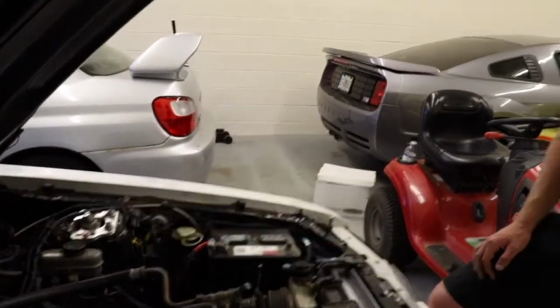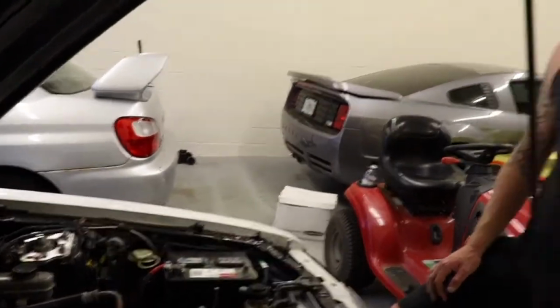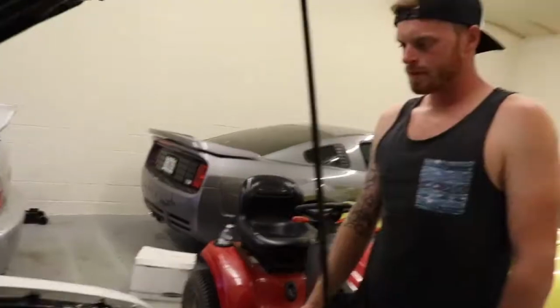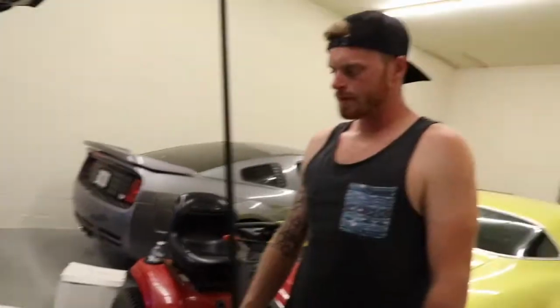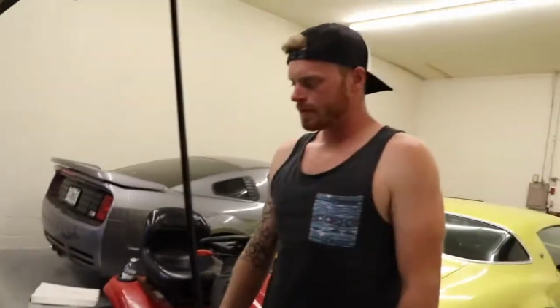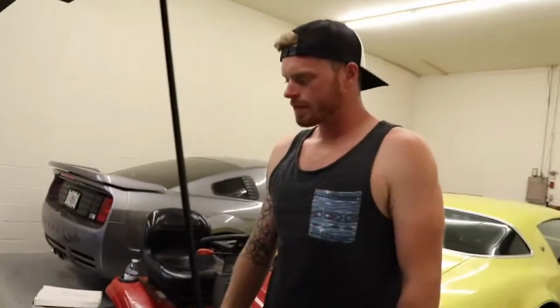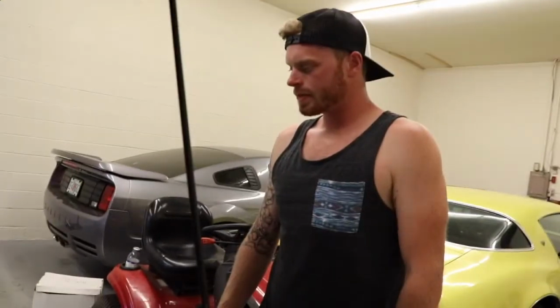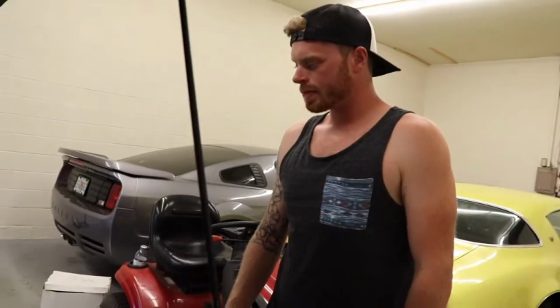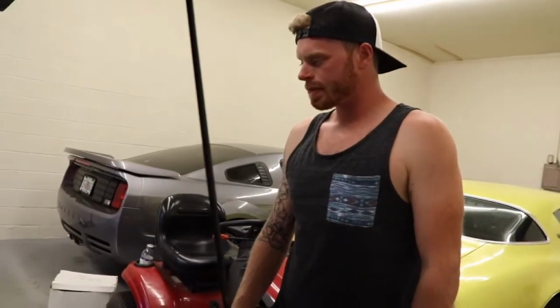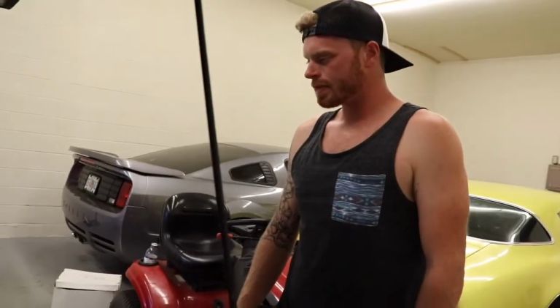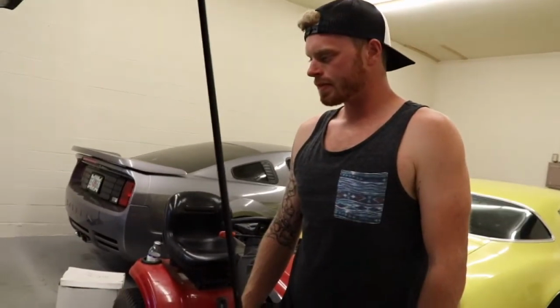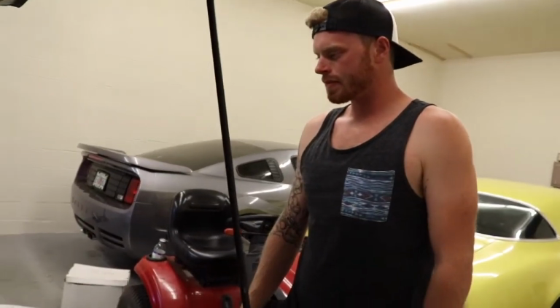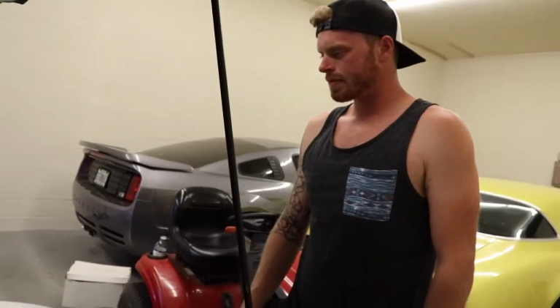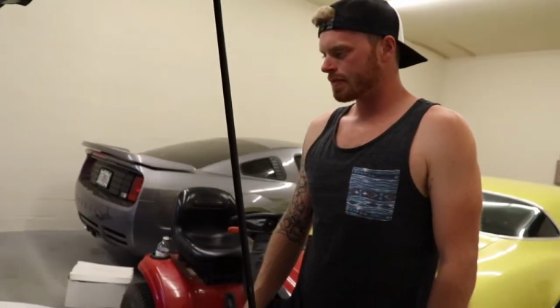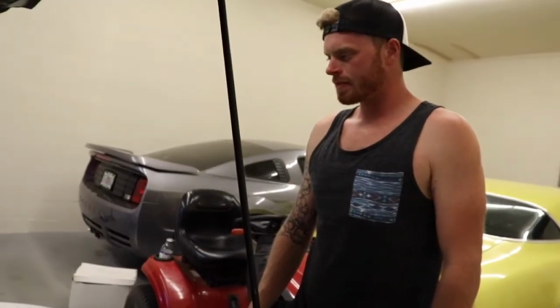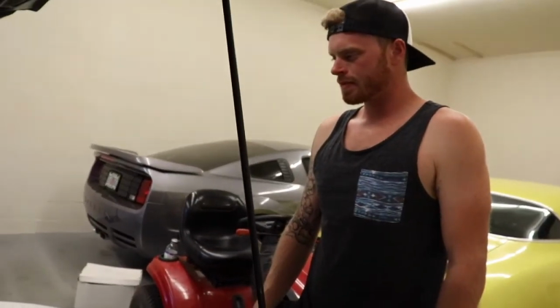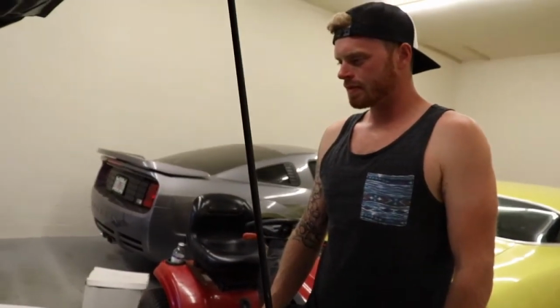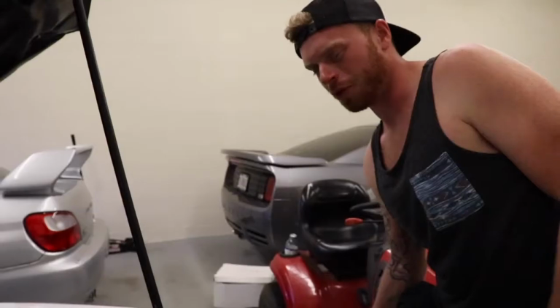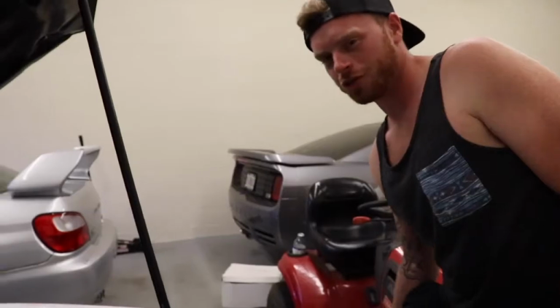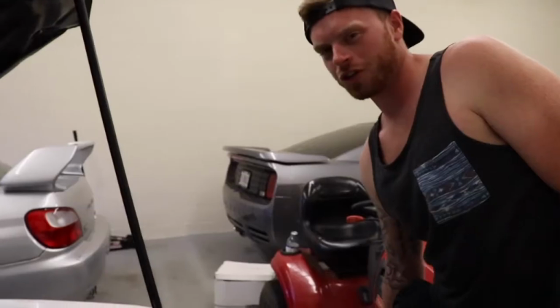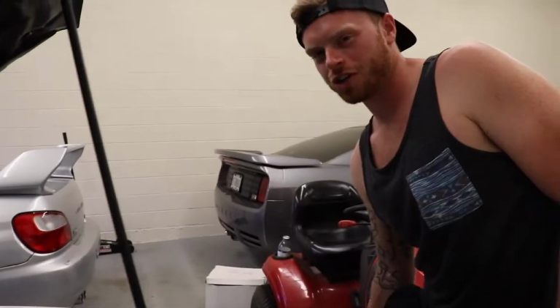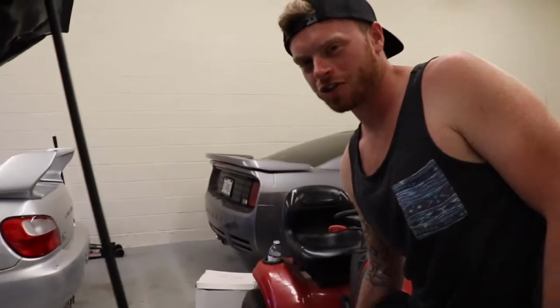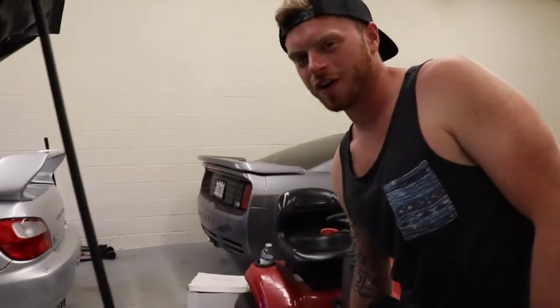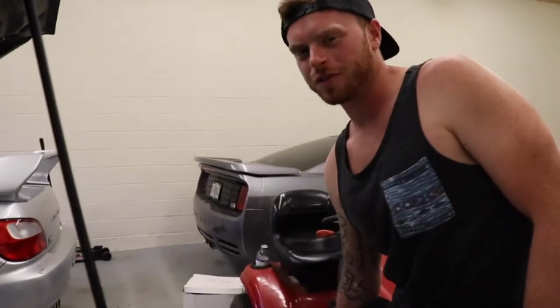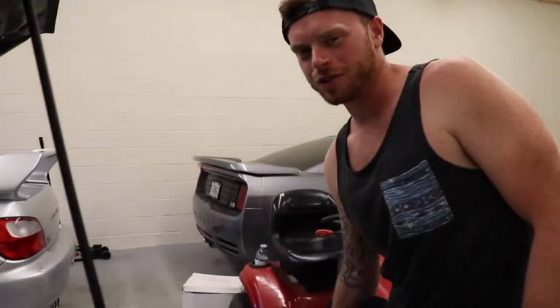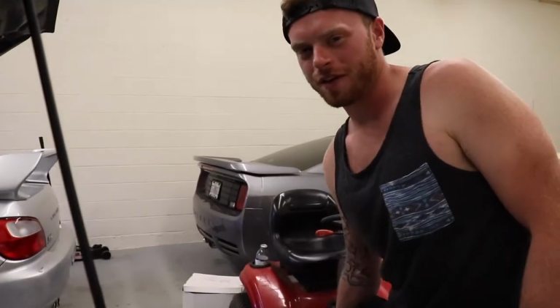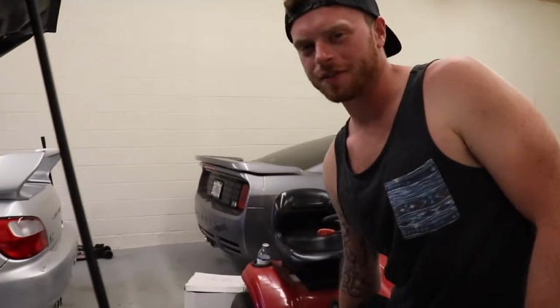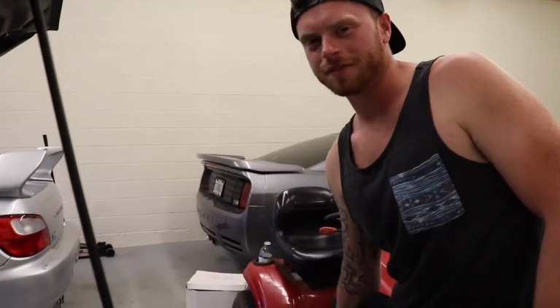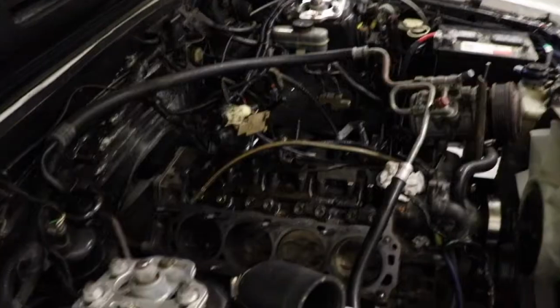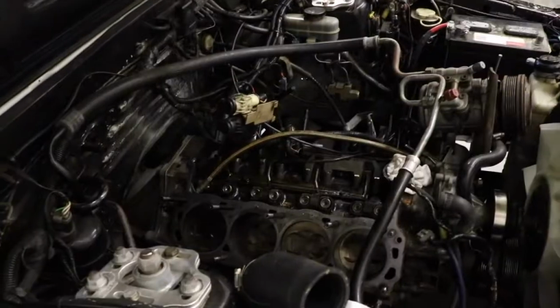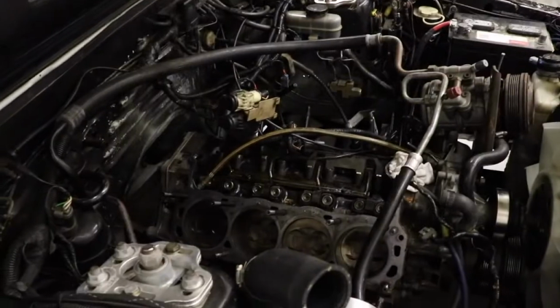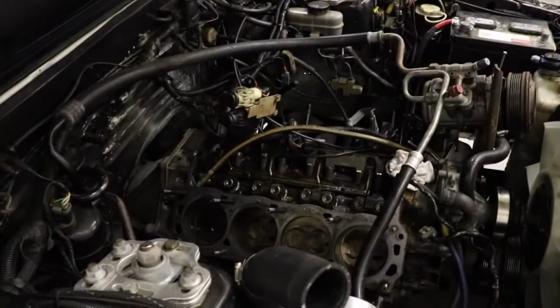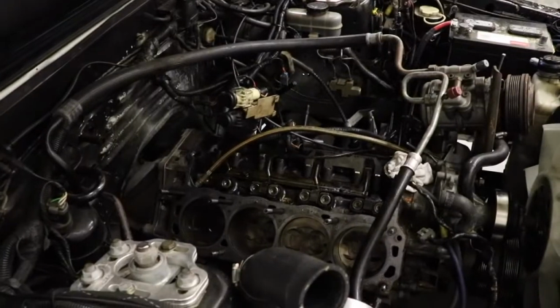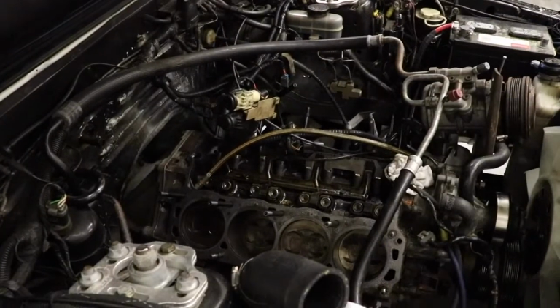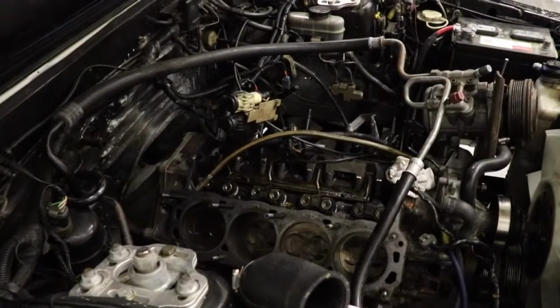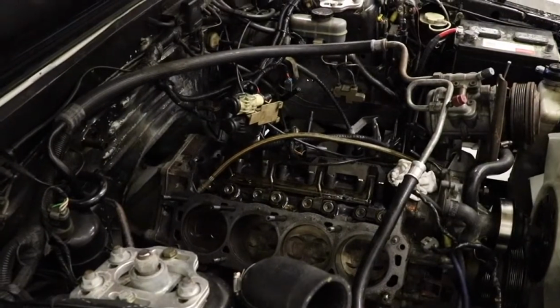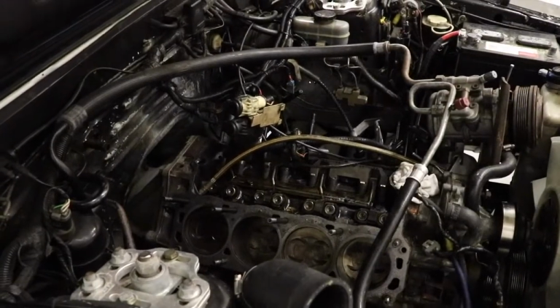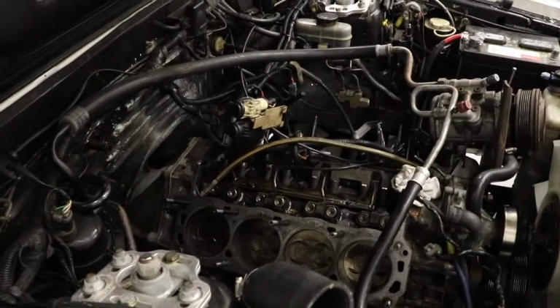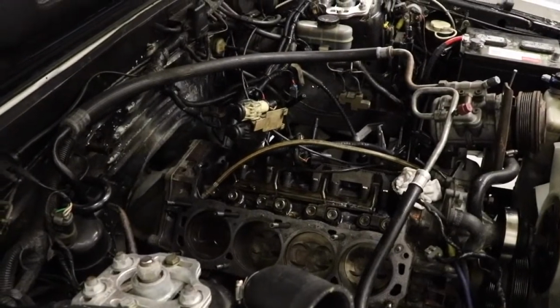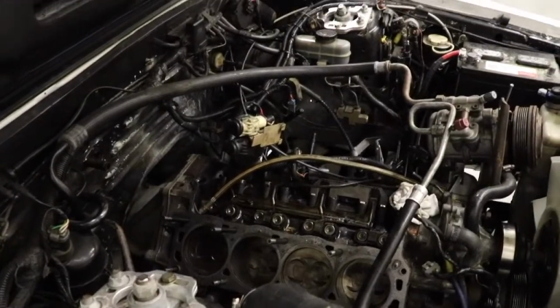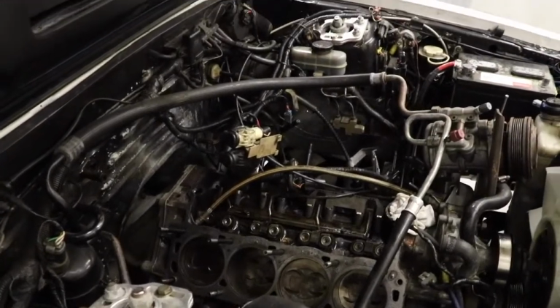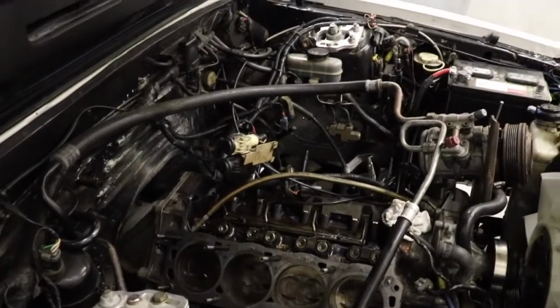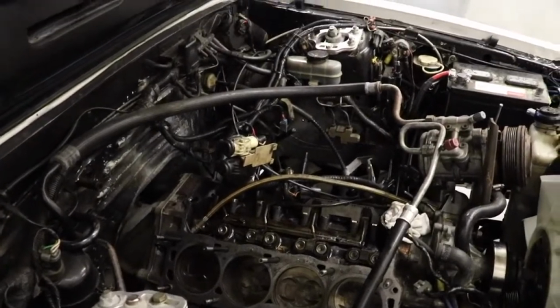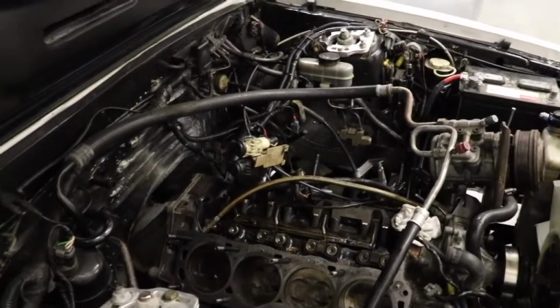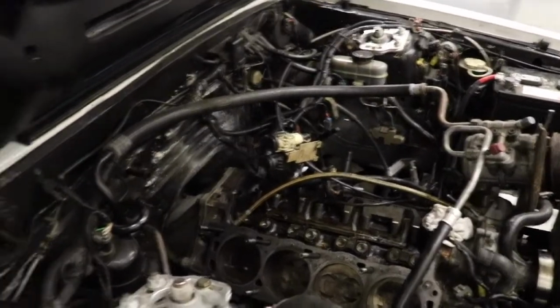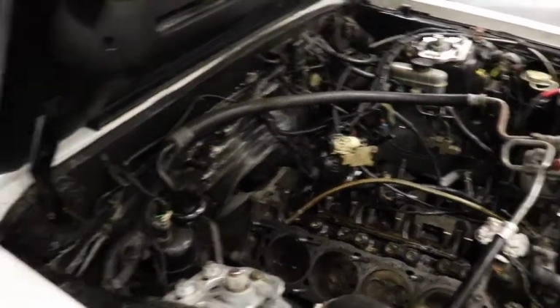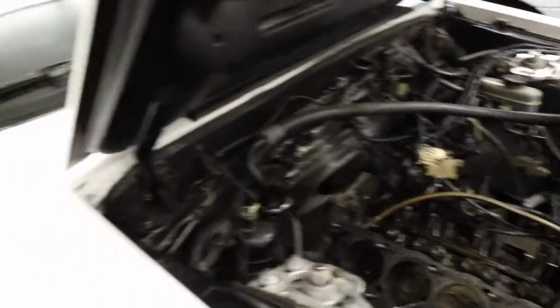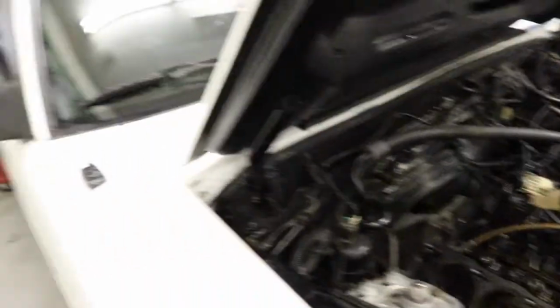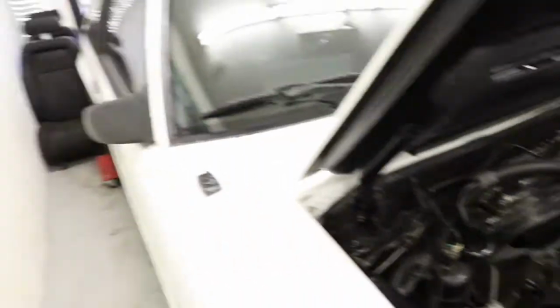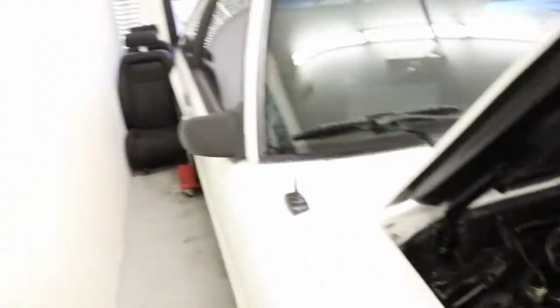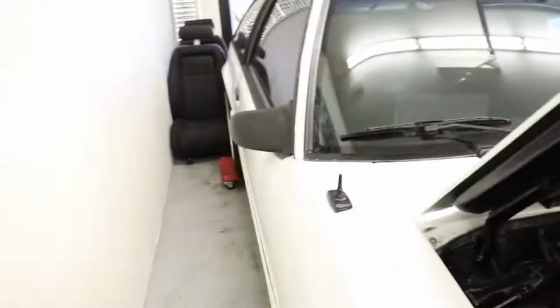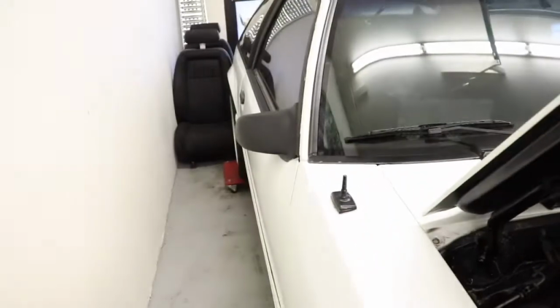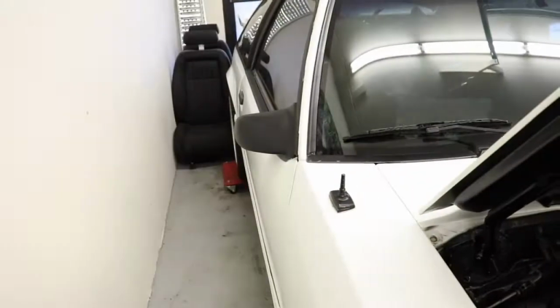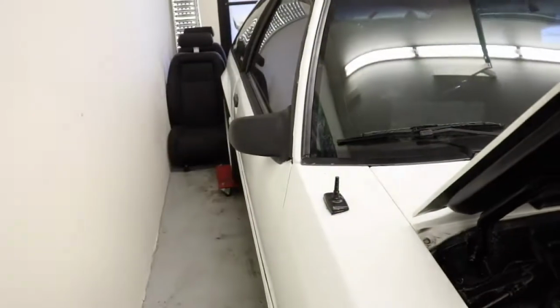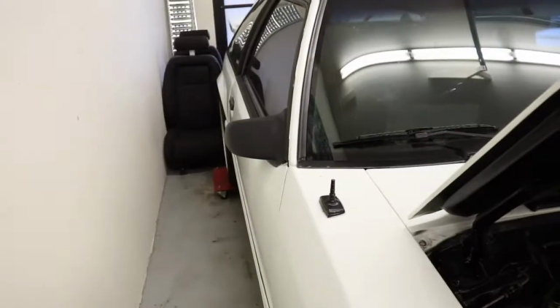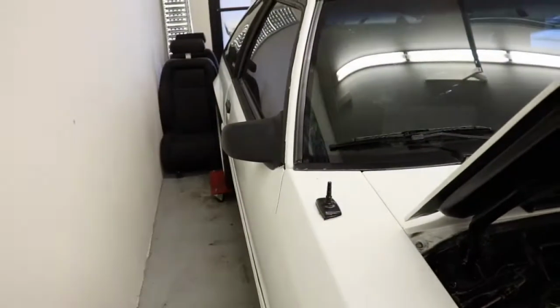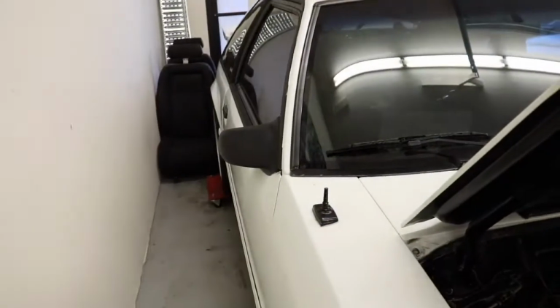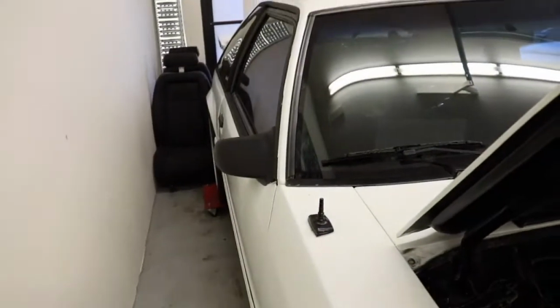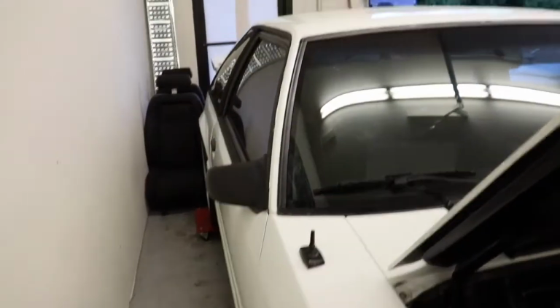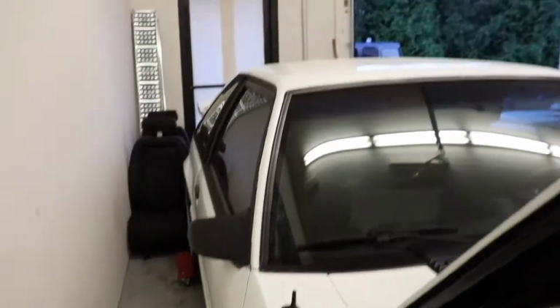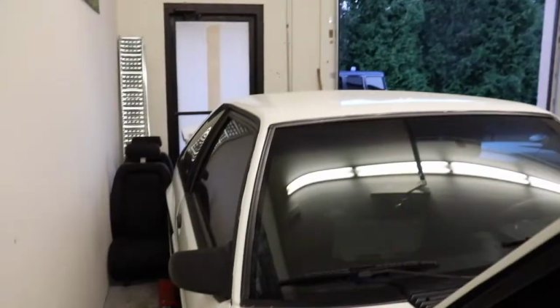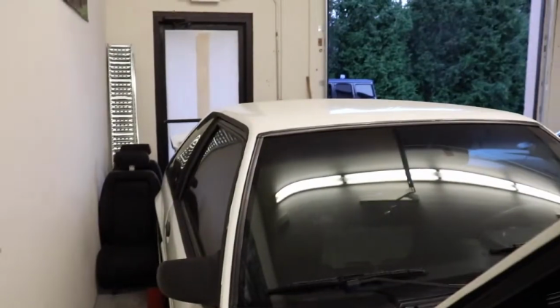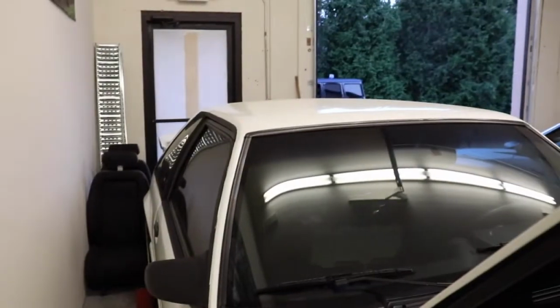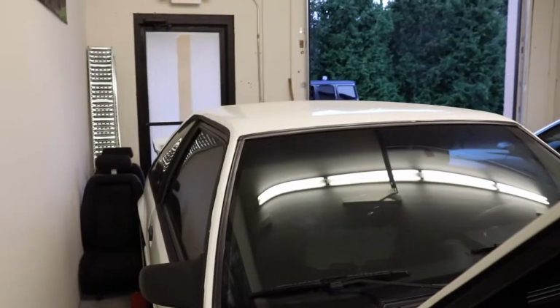So hopefully it does some good burnouts. Pro Charger level 7. We'll order some parts for this thing and keep you updated on the Fox body build.